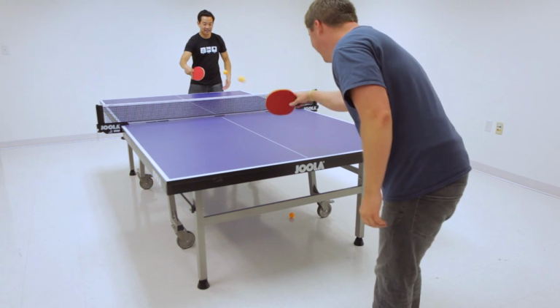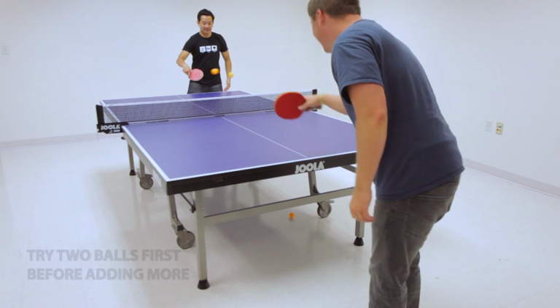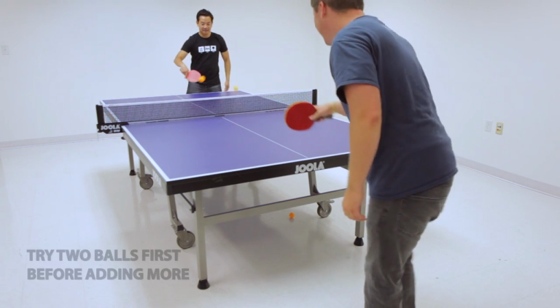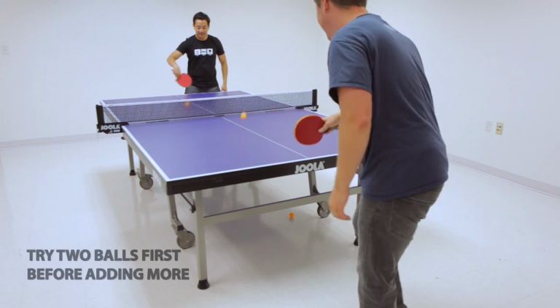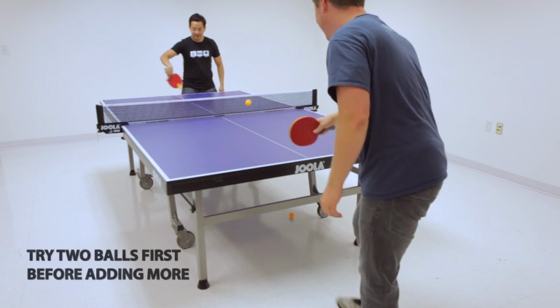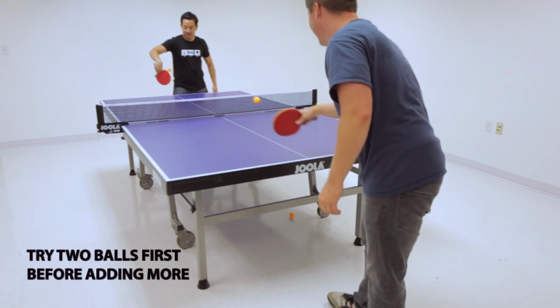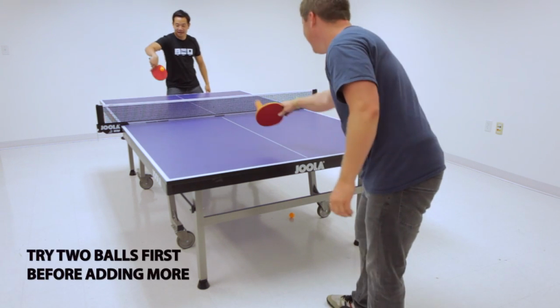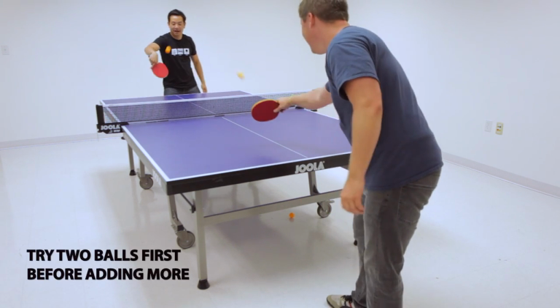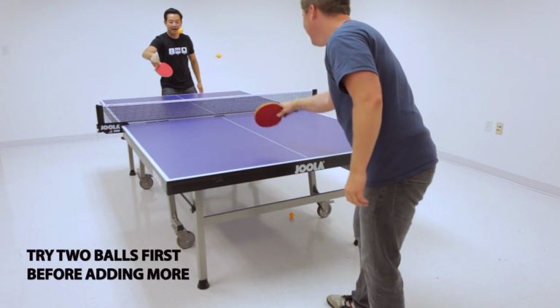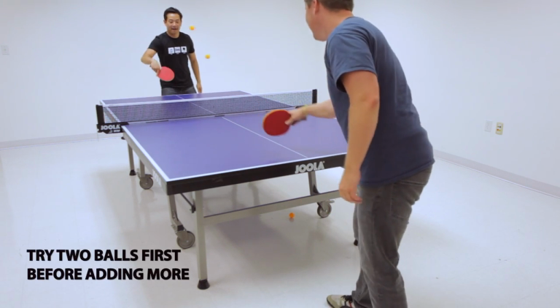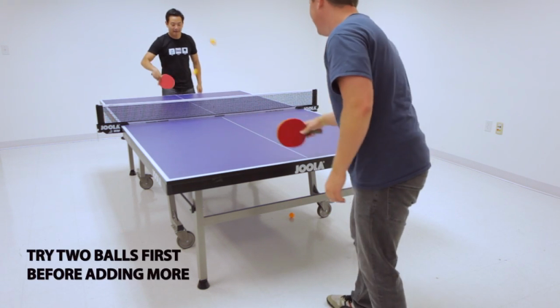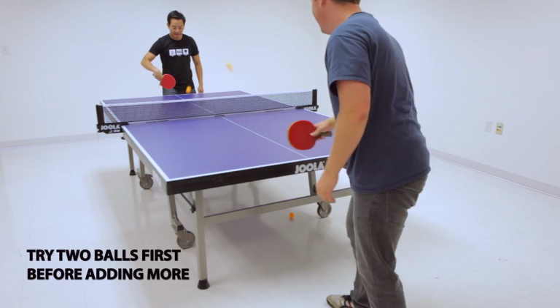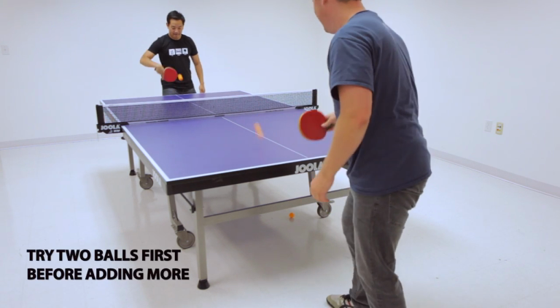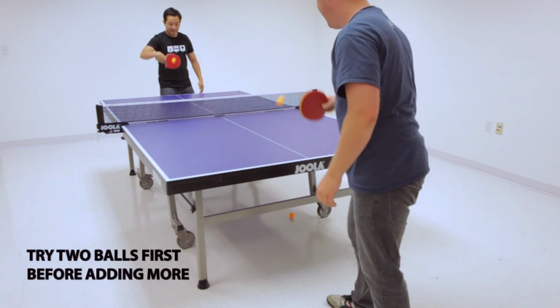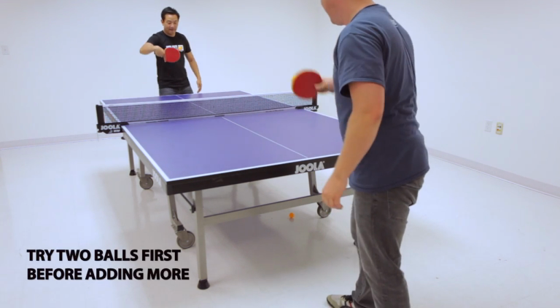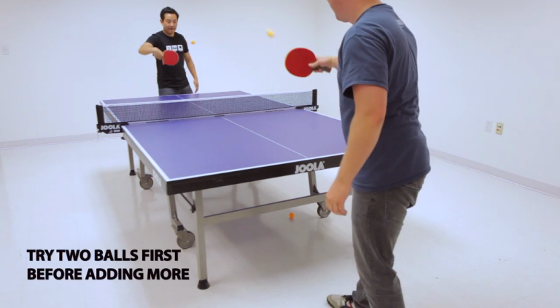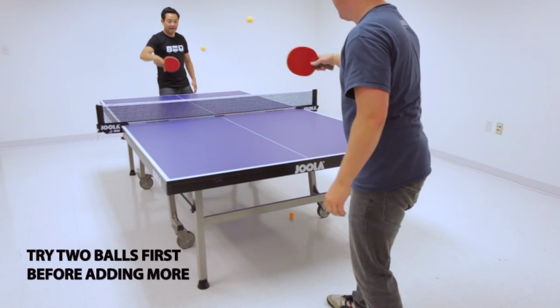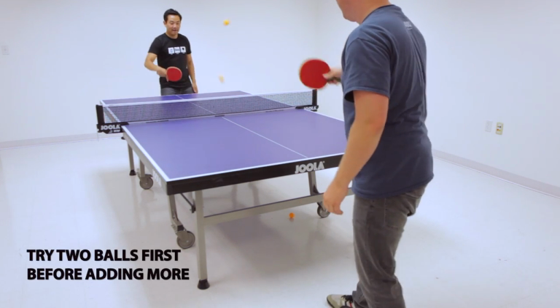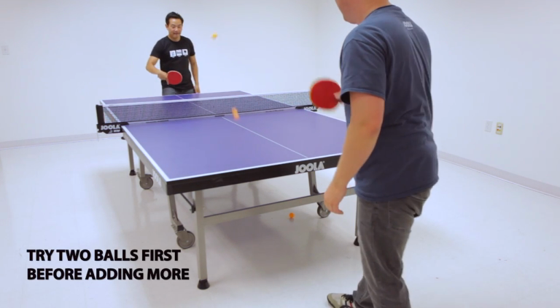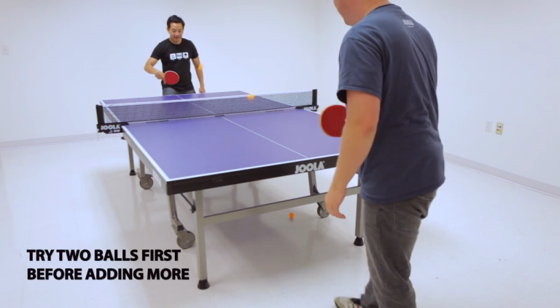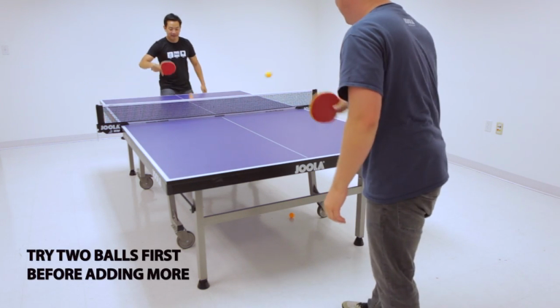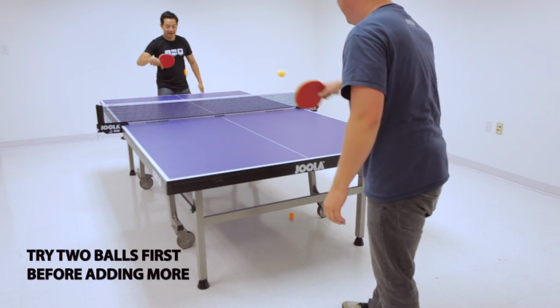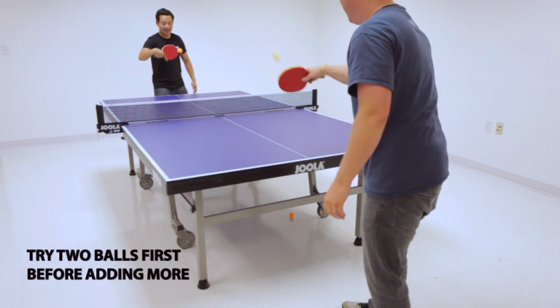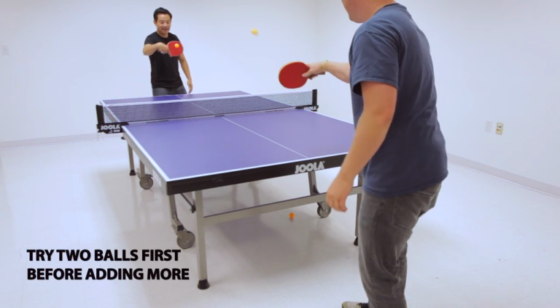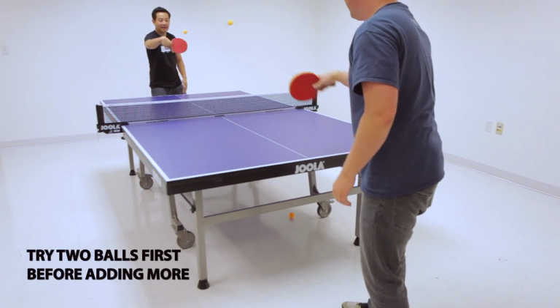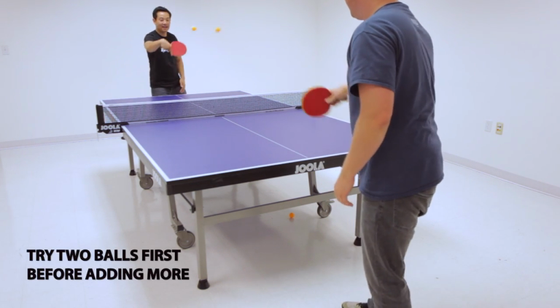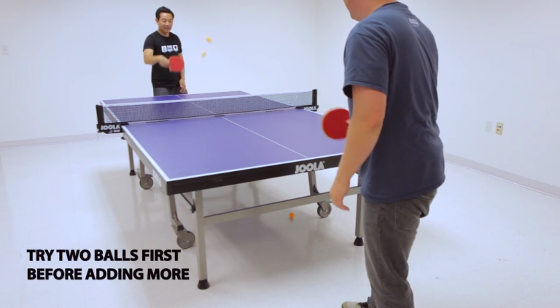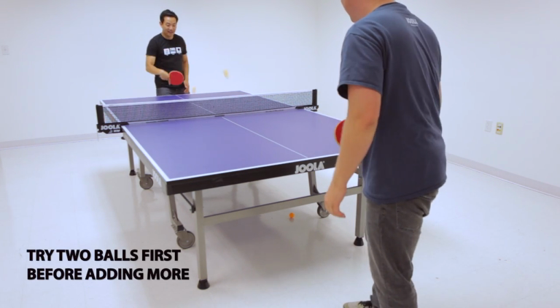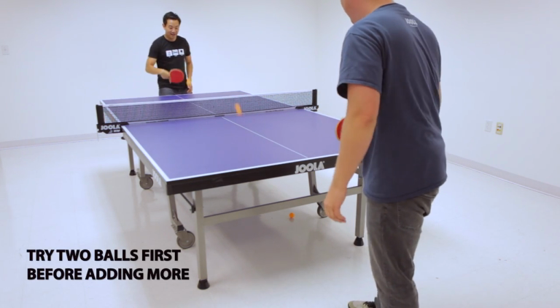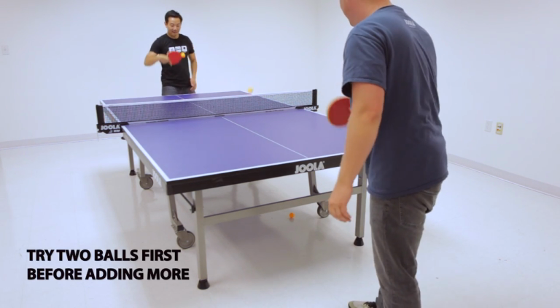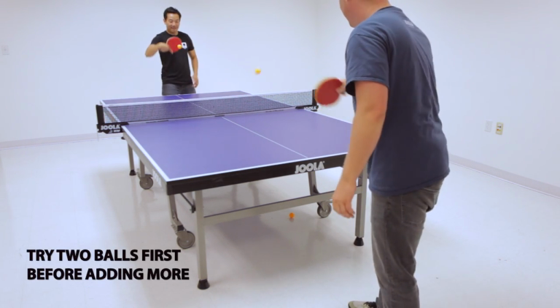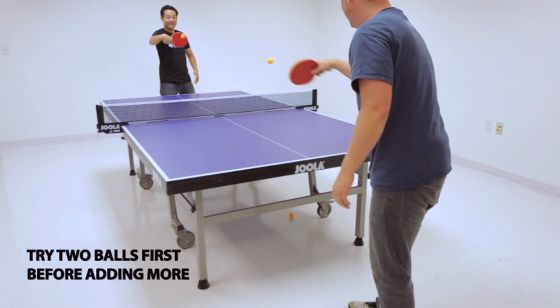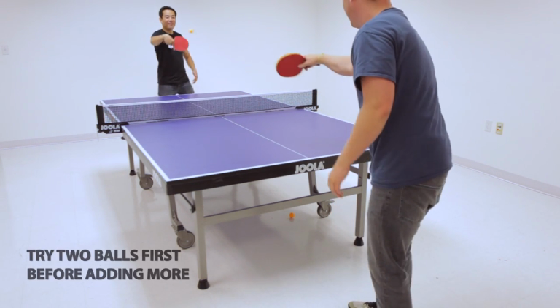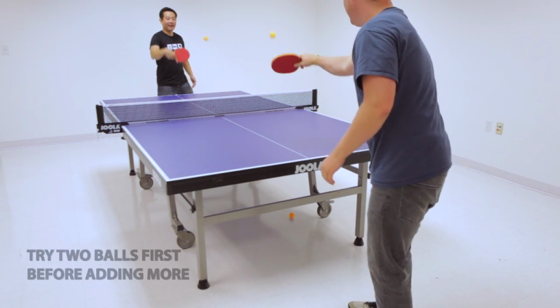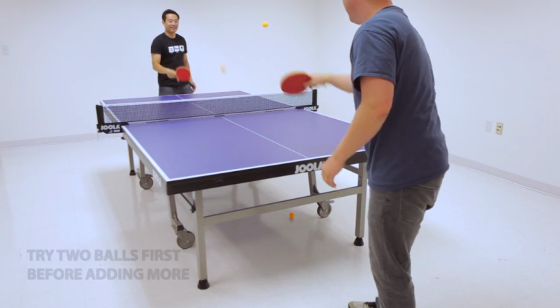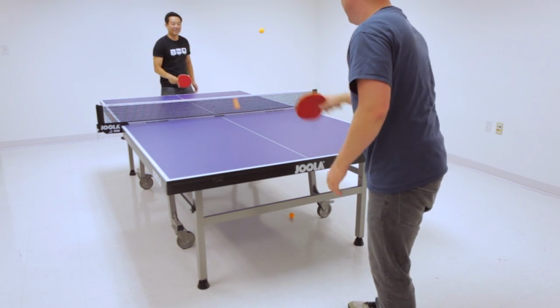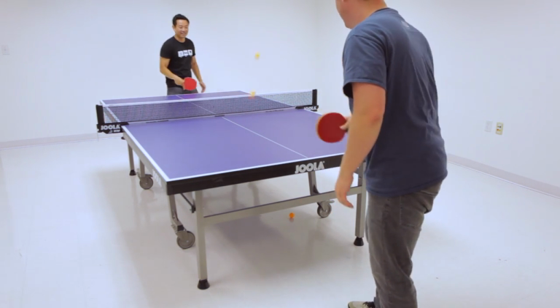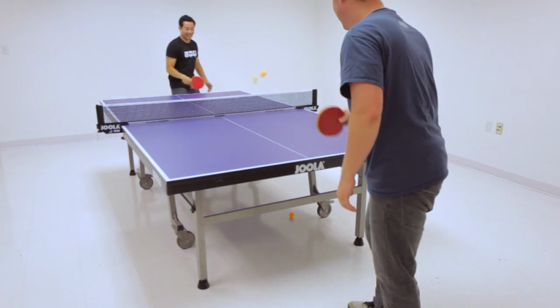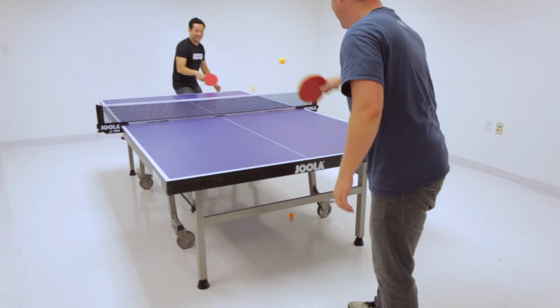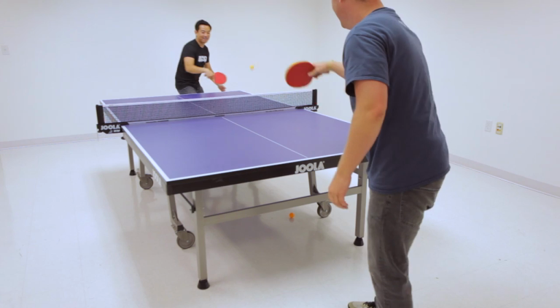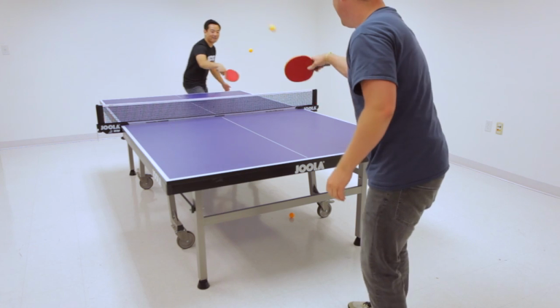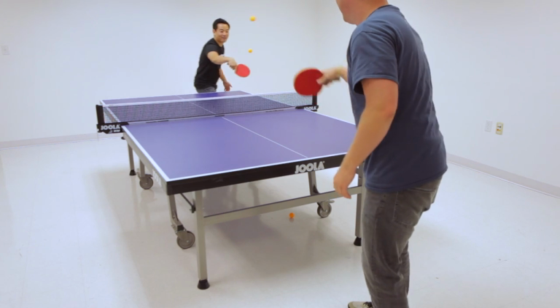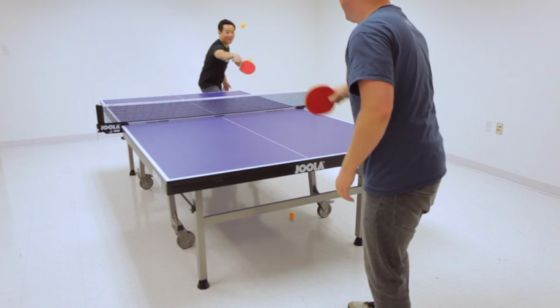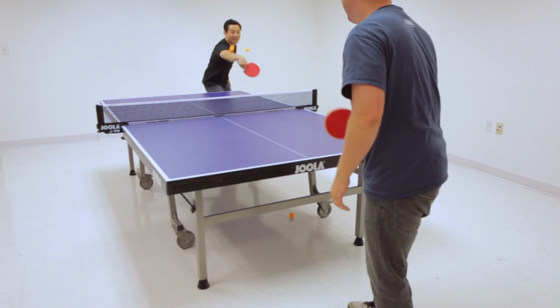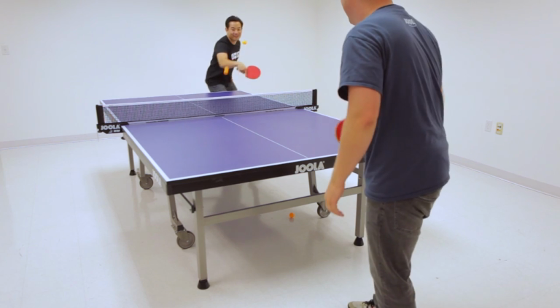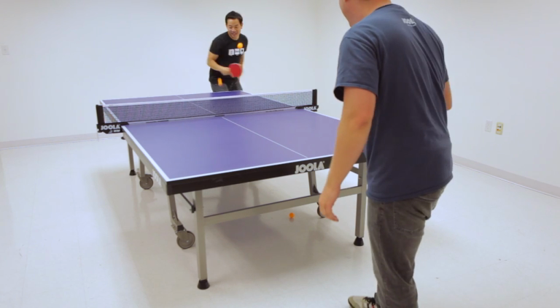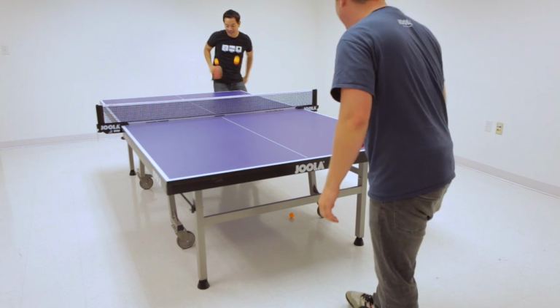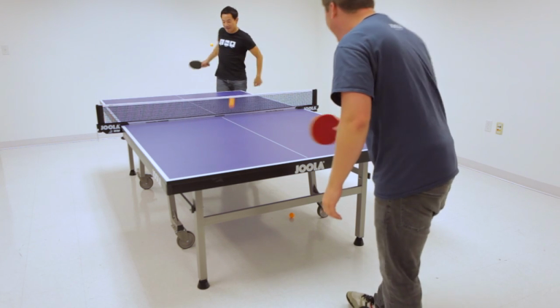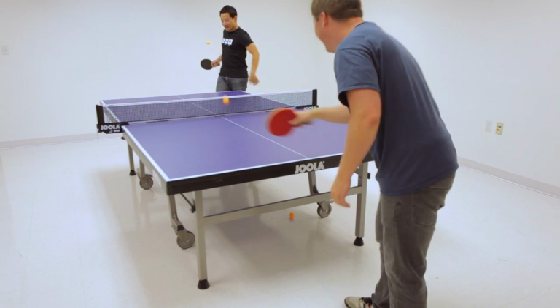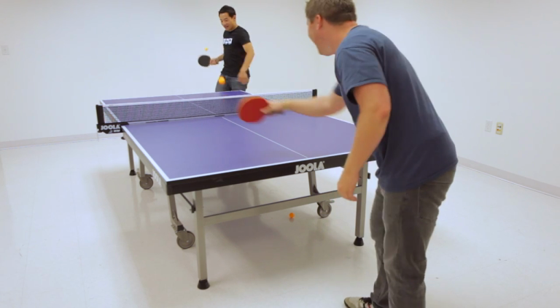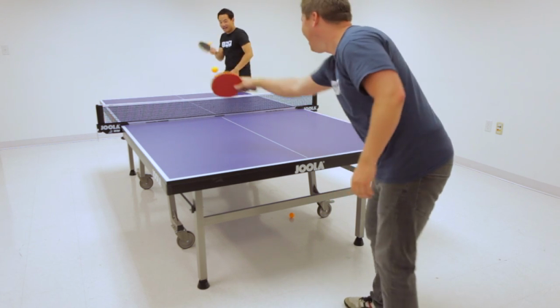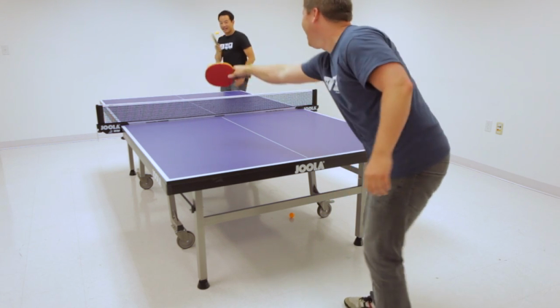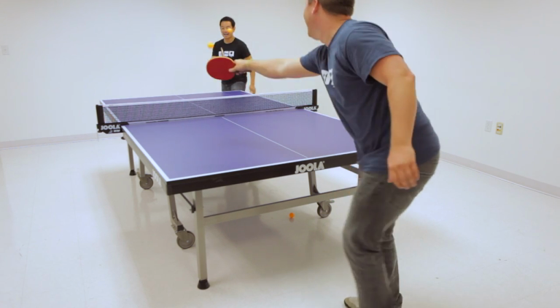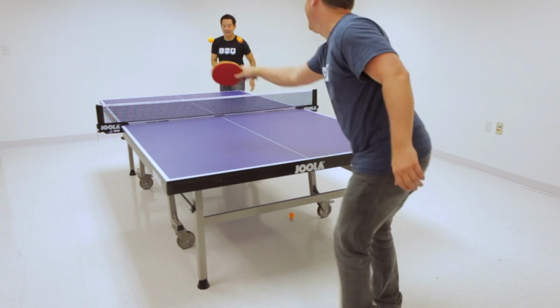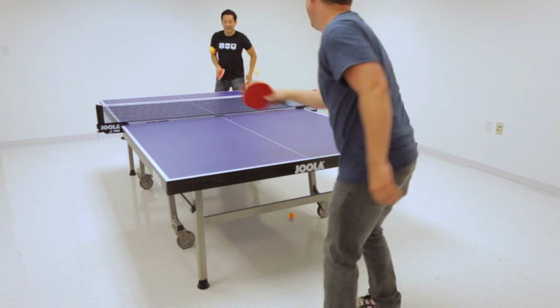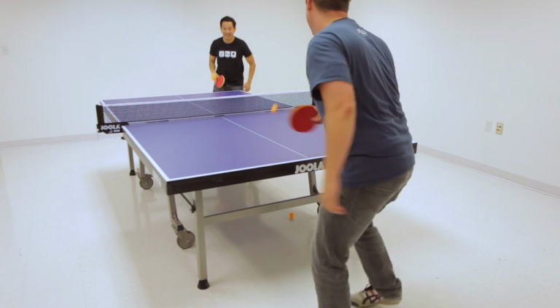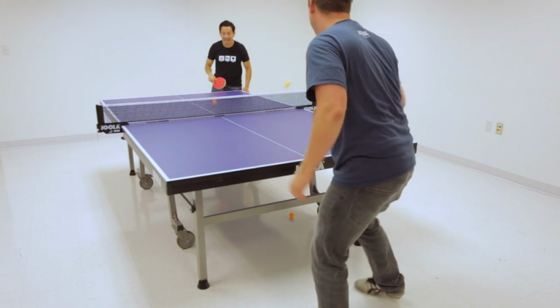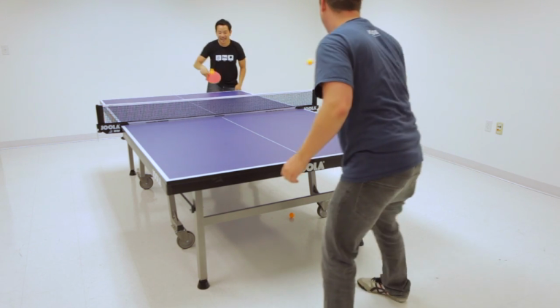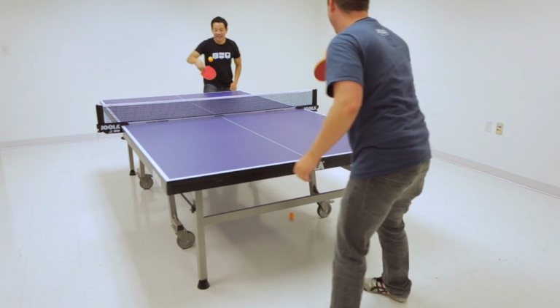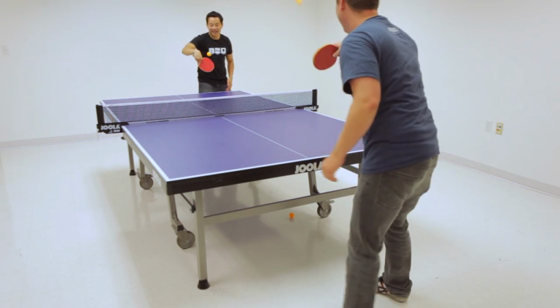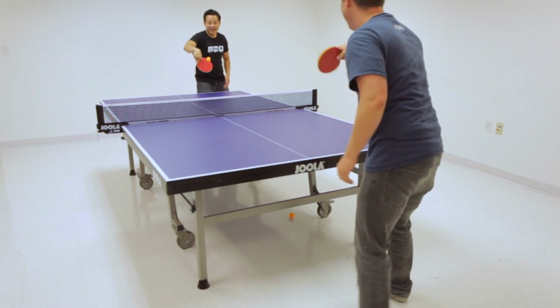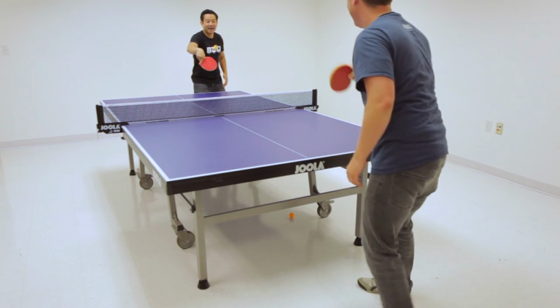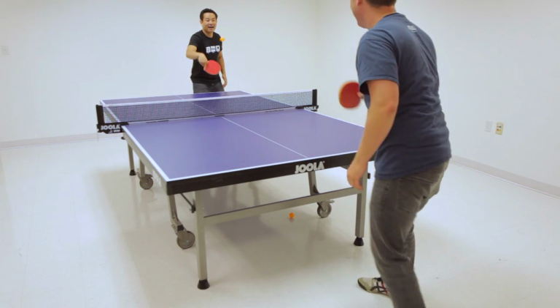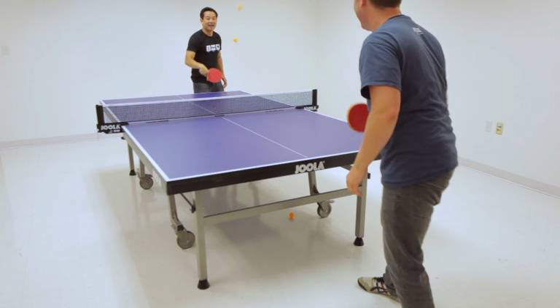We recommend trying two balls first before upgrading to higher quantities. Fast reflexes and good ball control are key to winning the game.